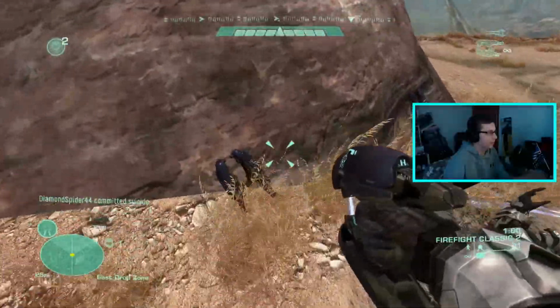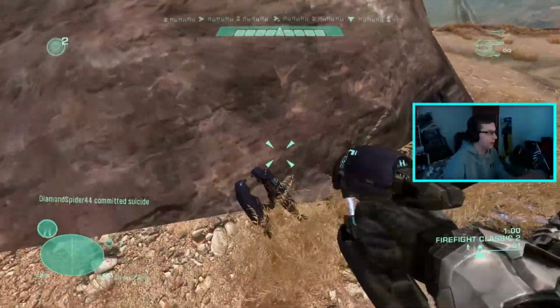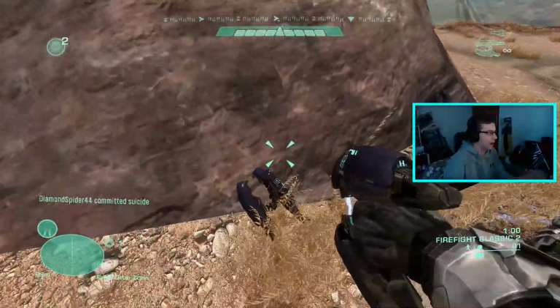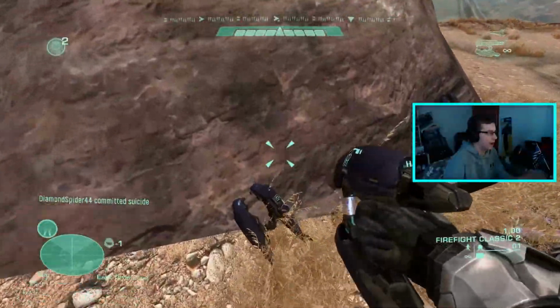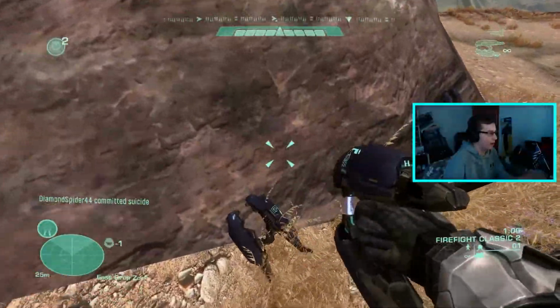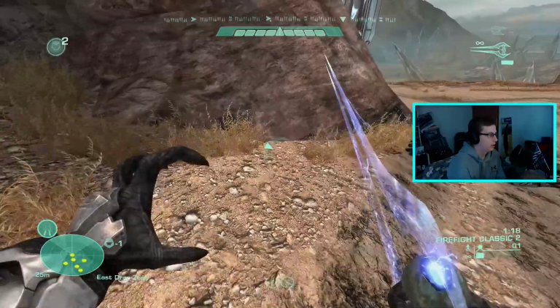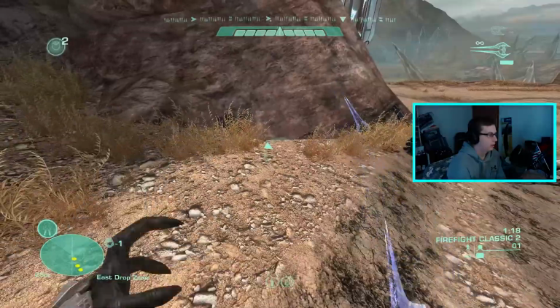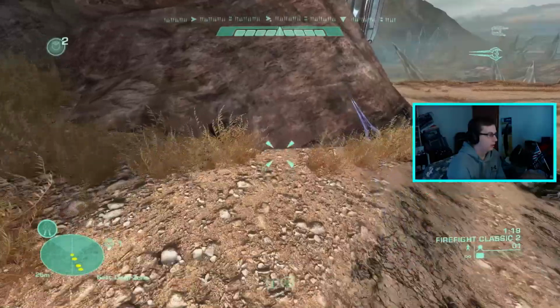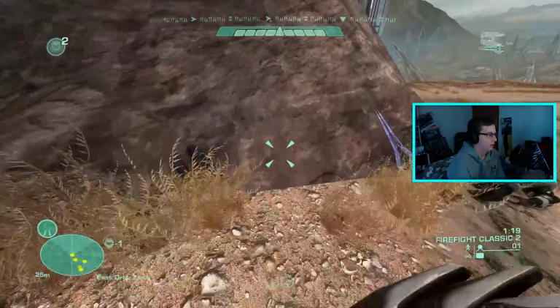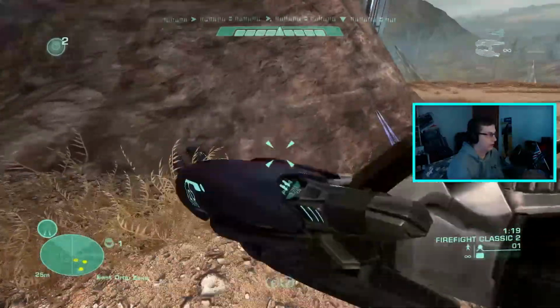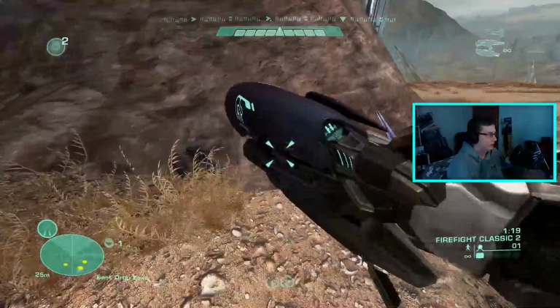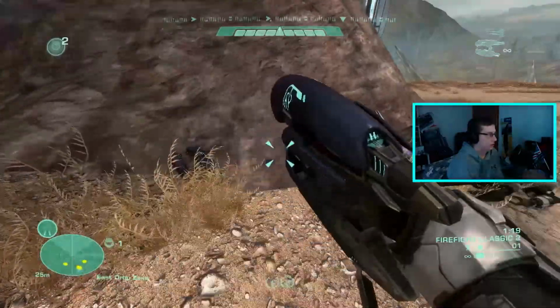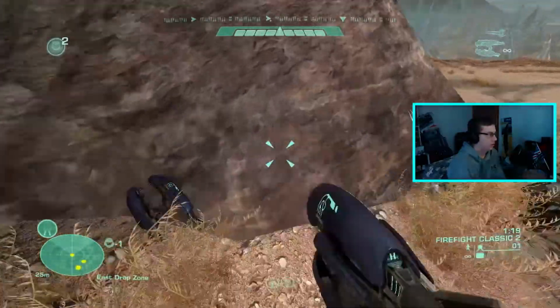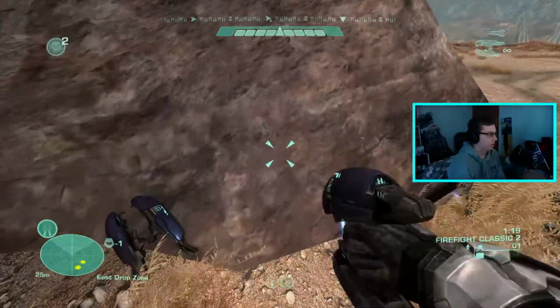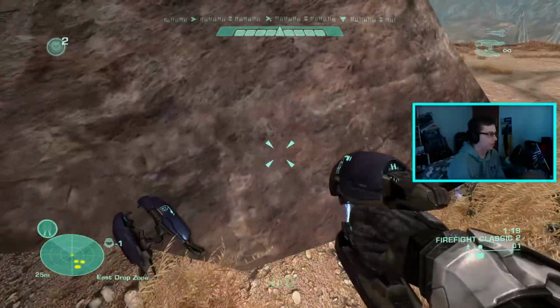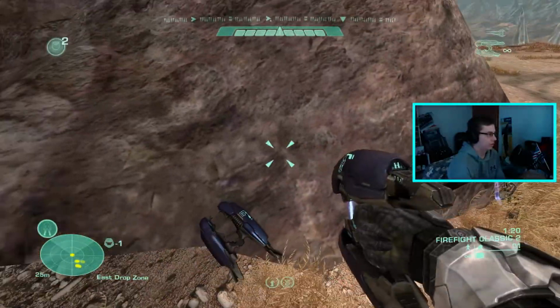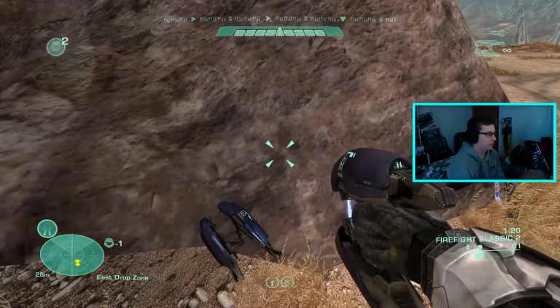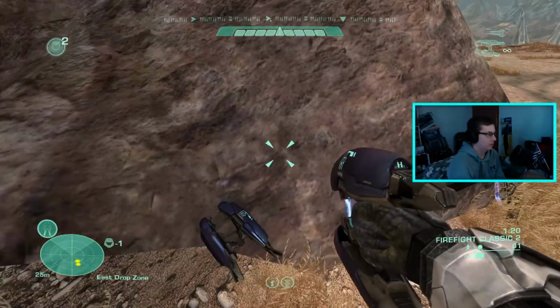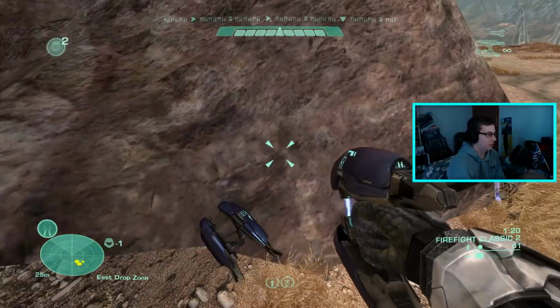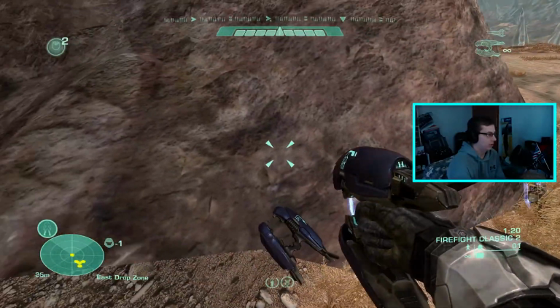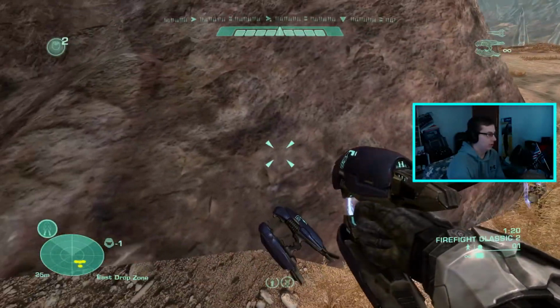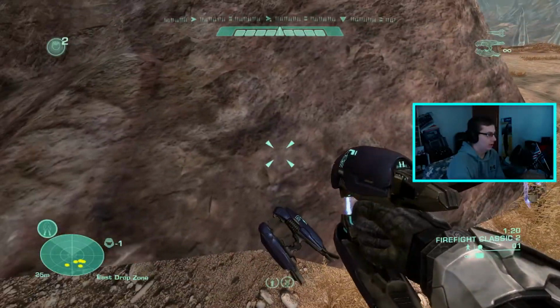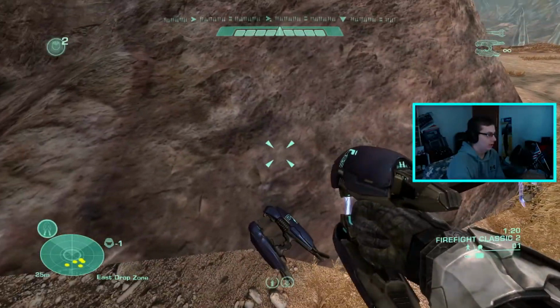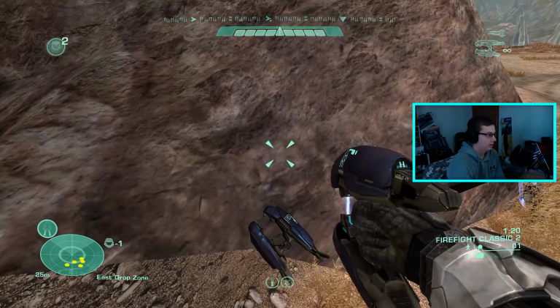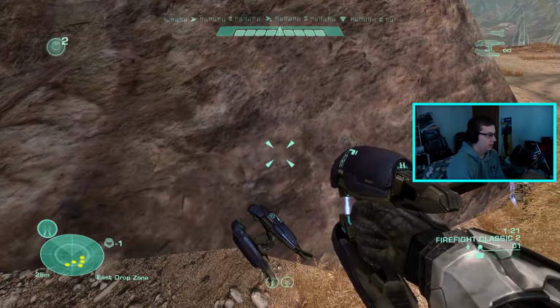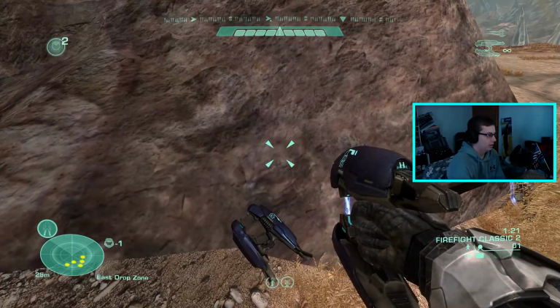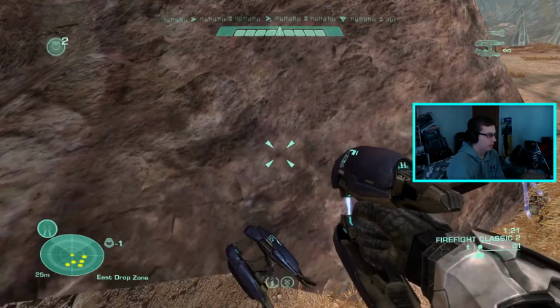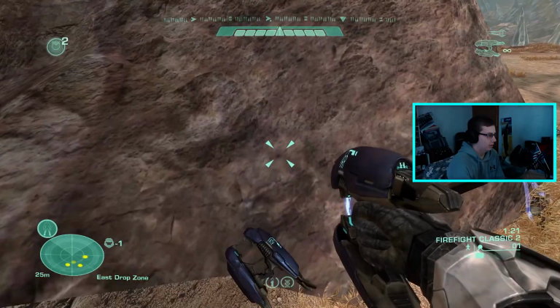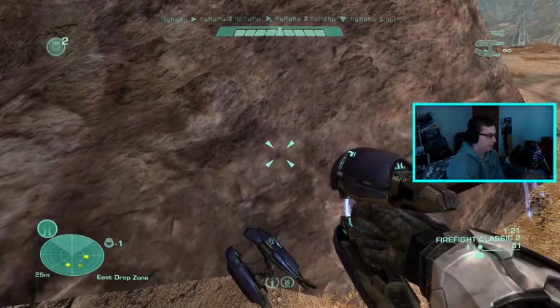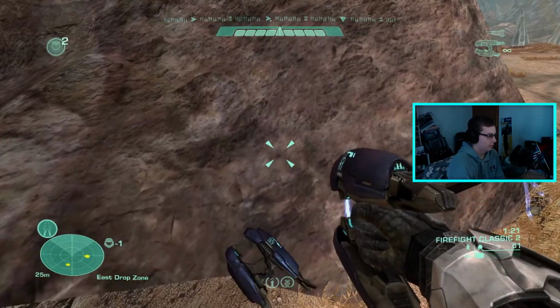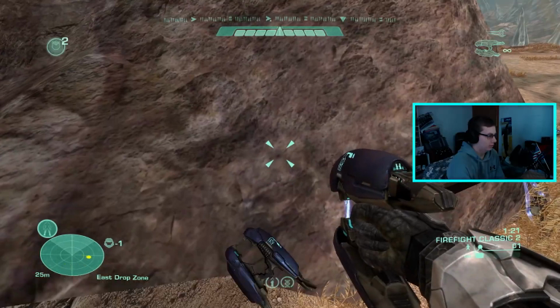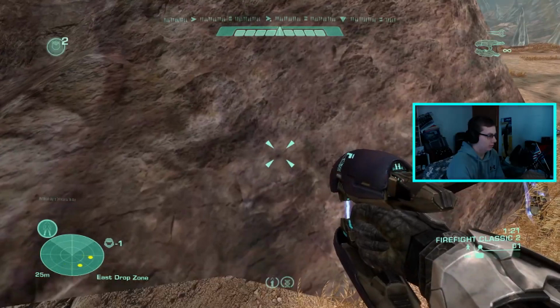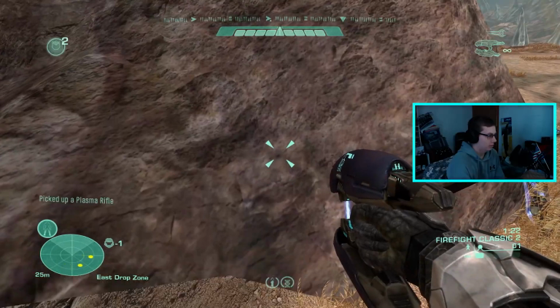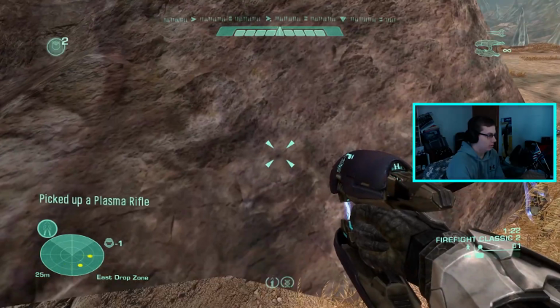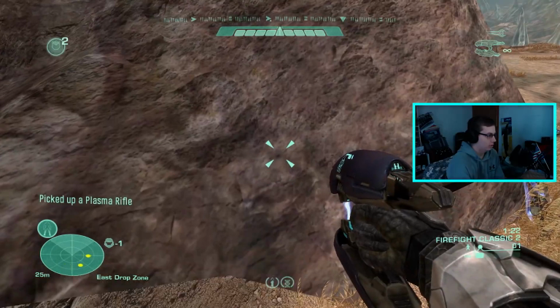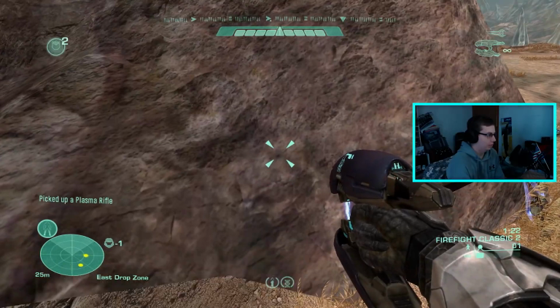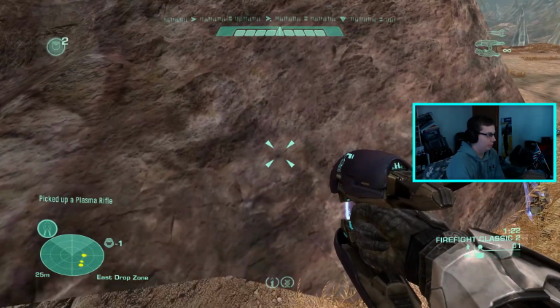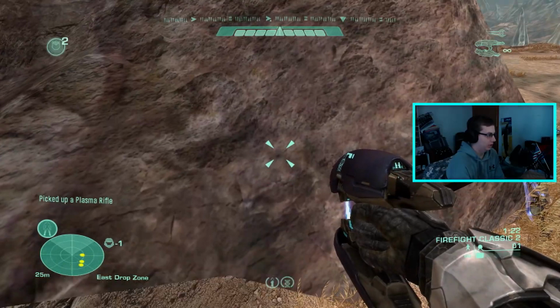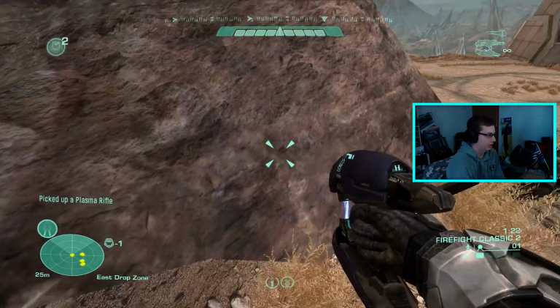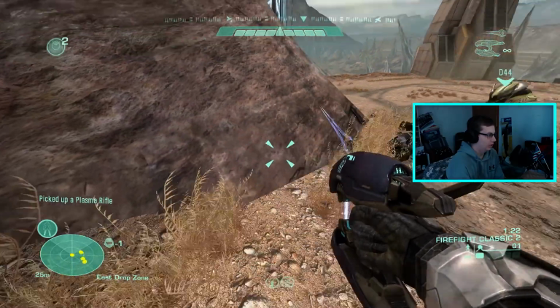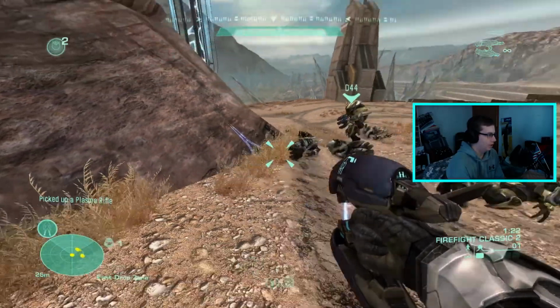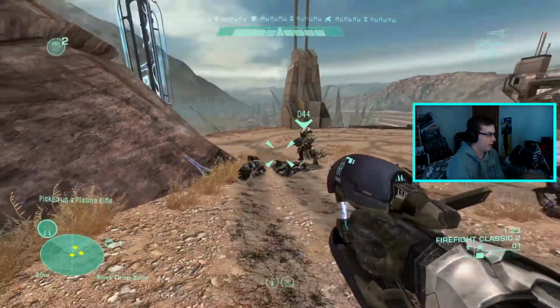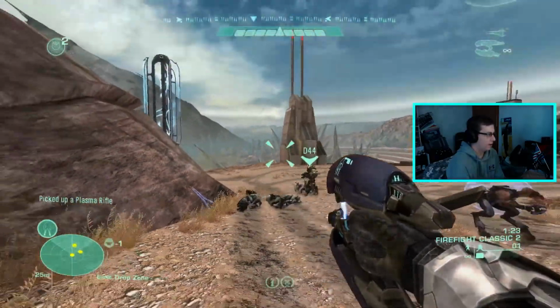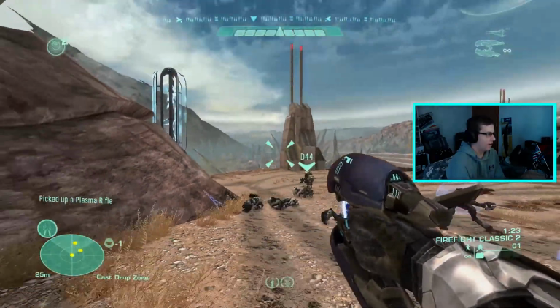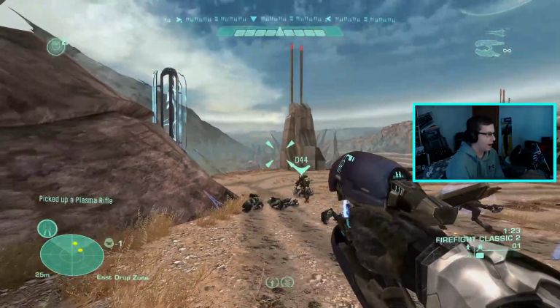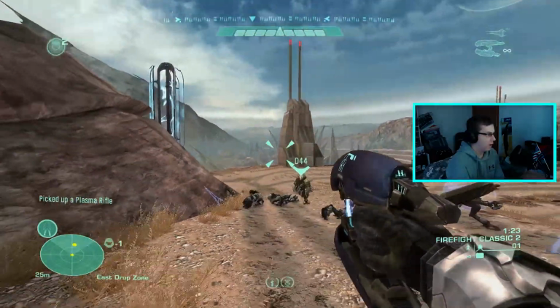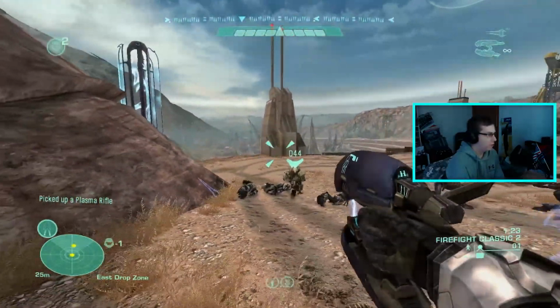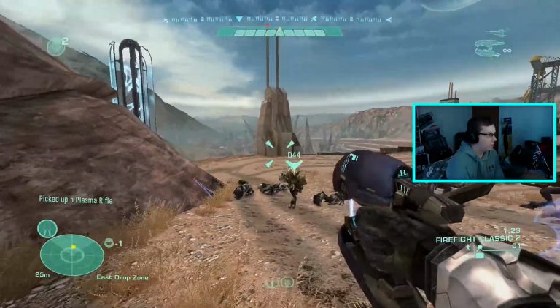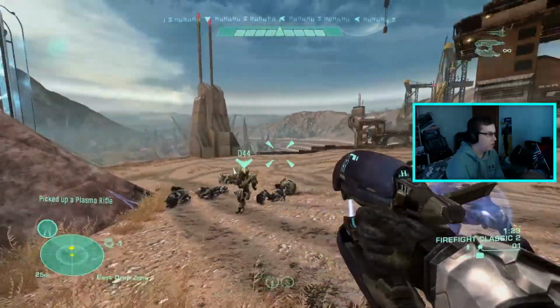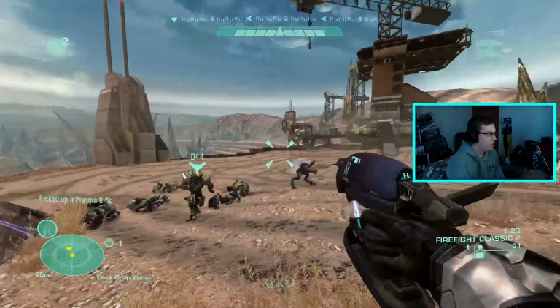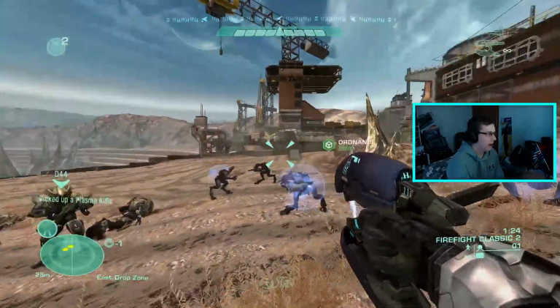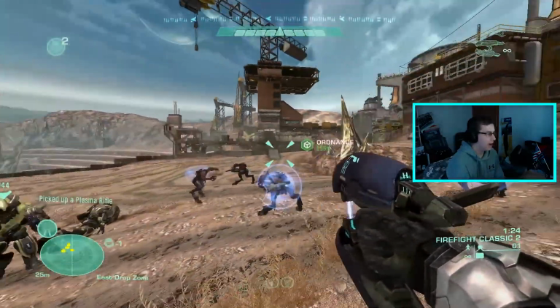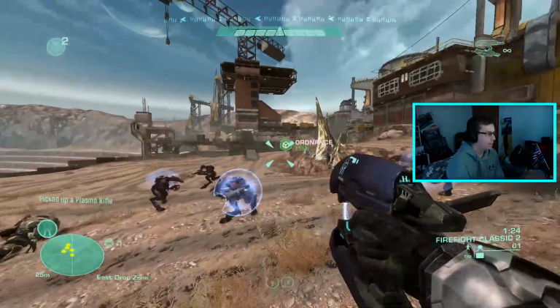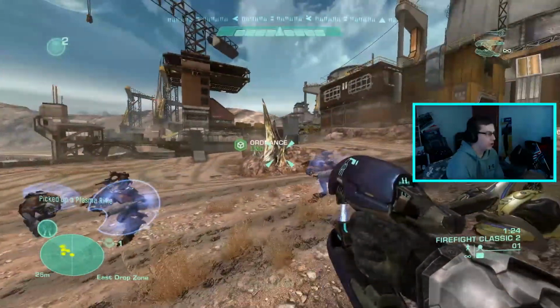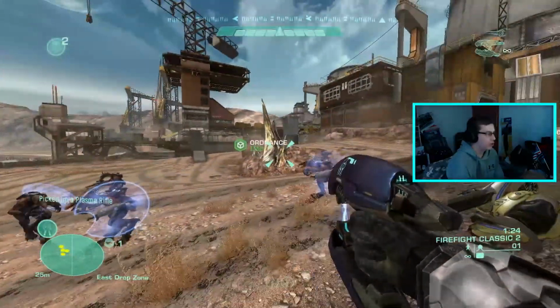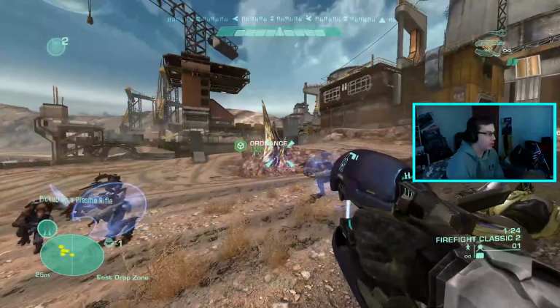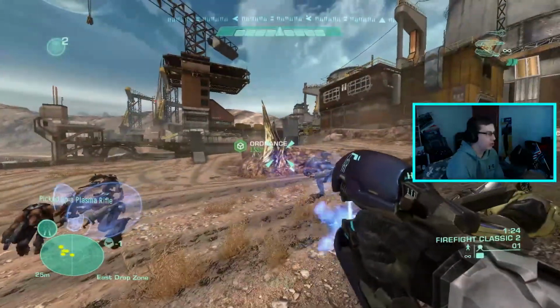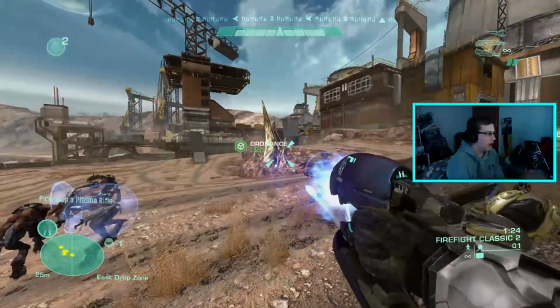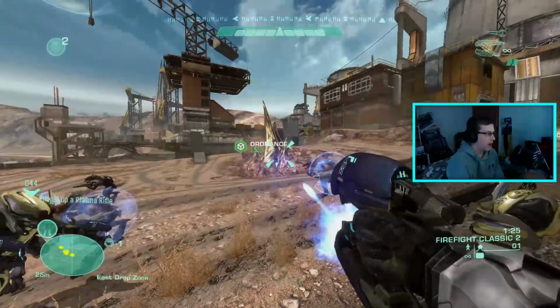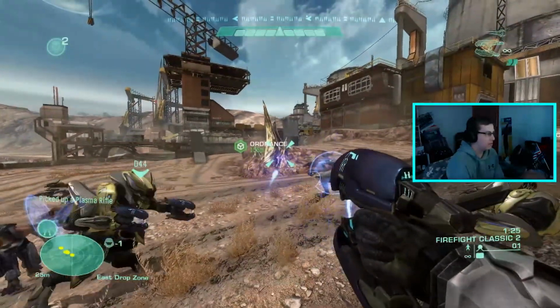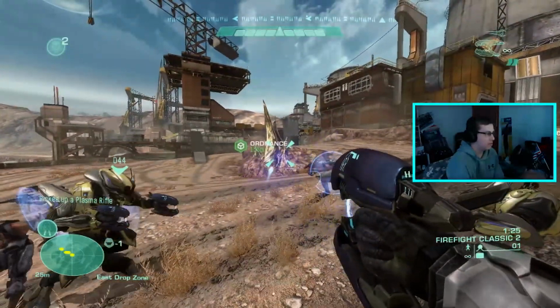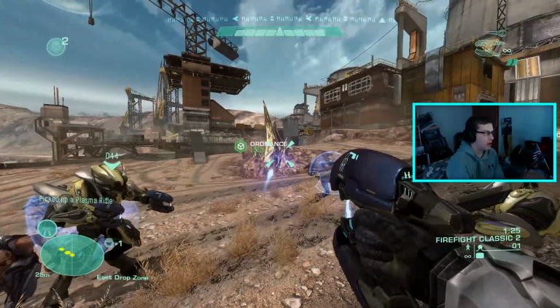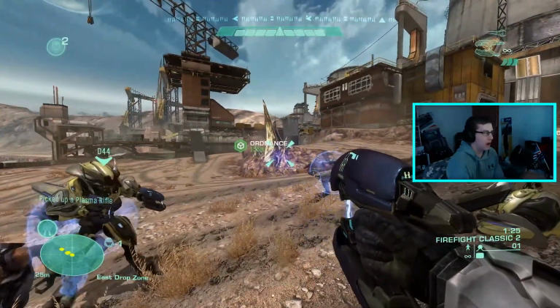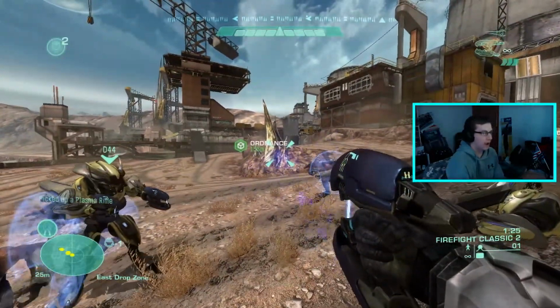Now, you've got to be on controller for this, by the way. And then hold B. And now you have two plasma rifles.